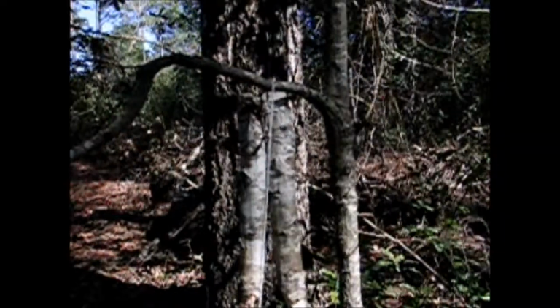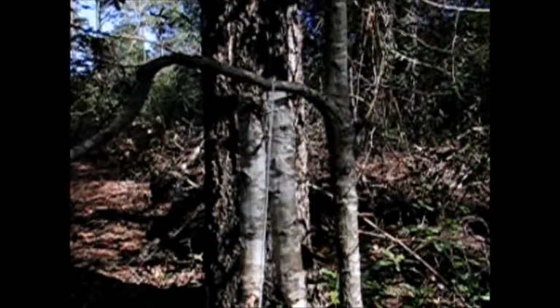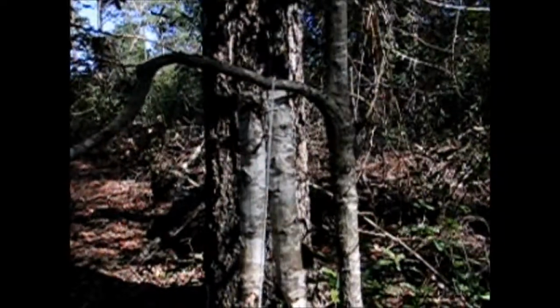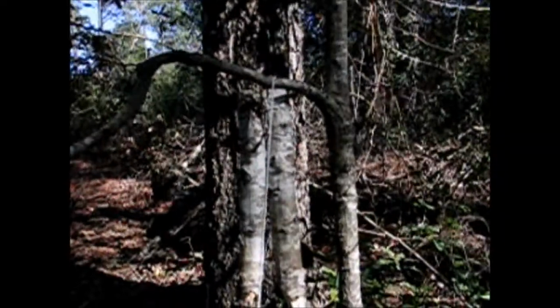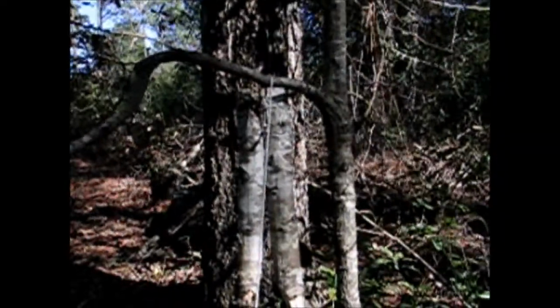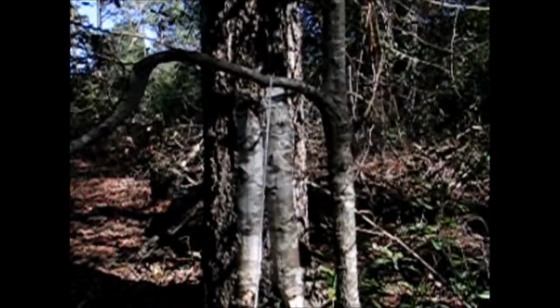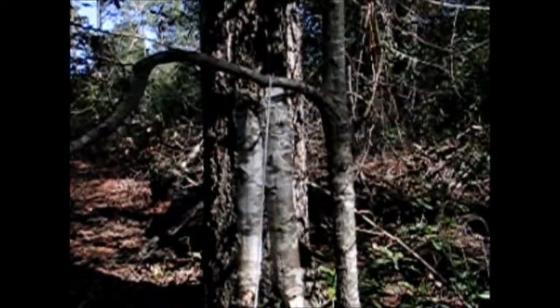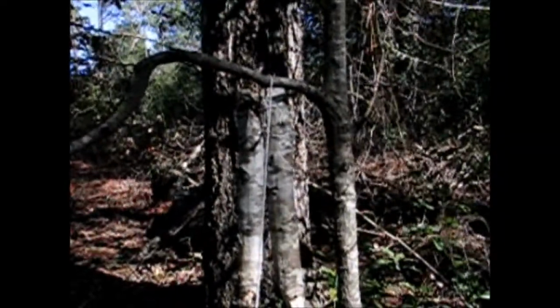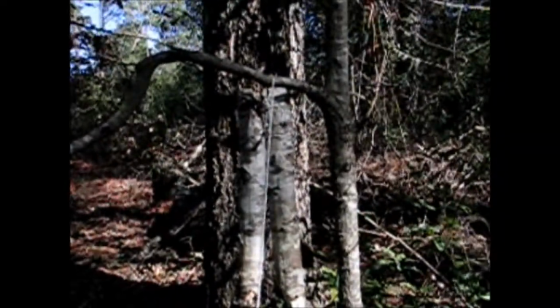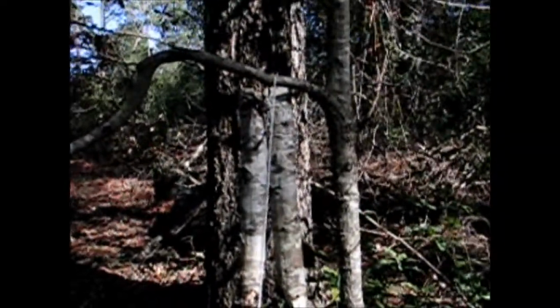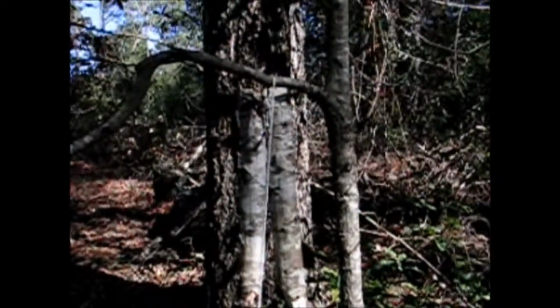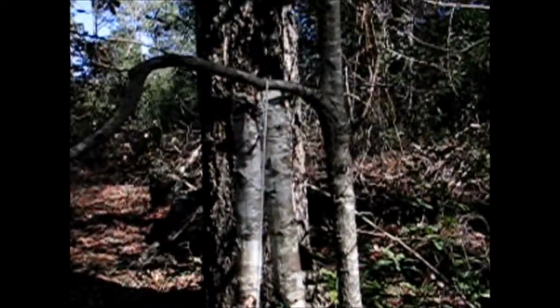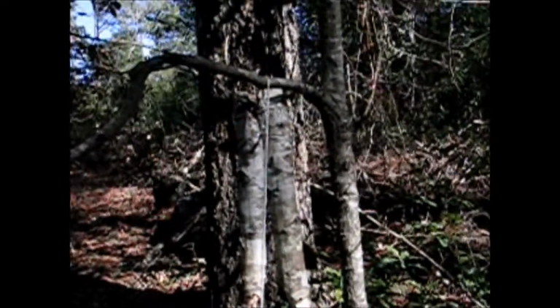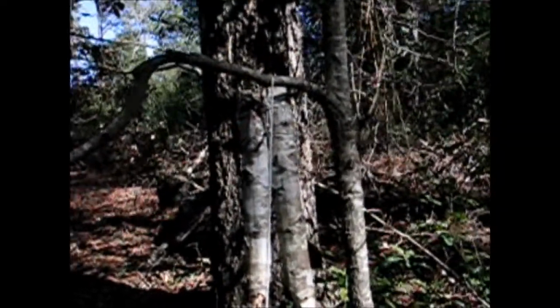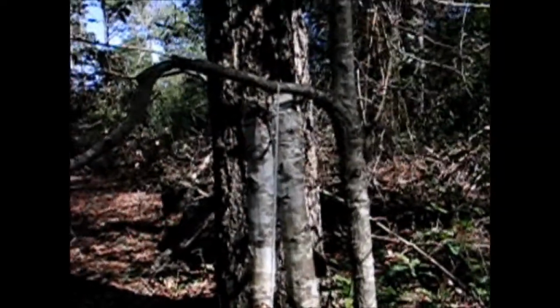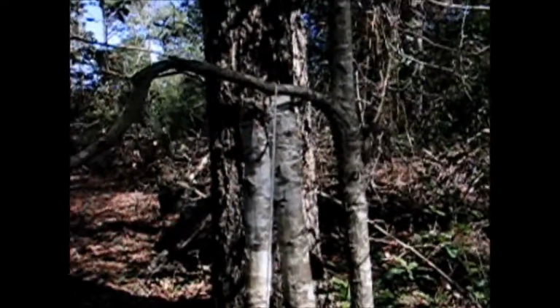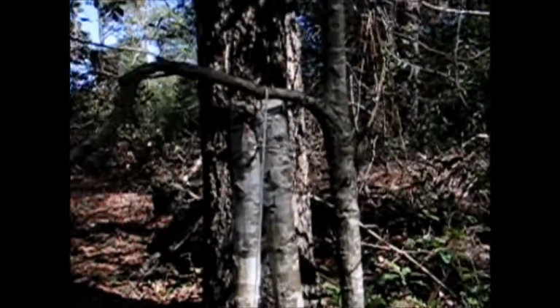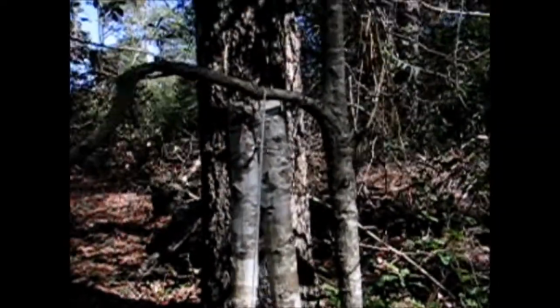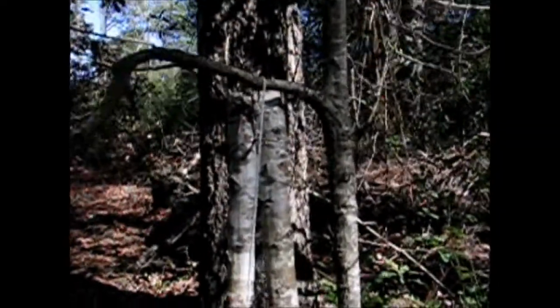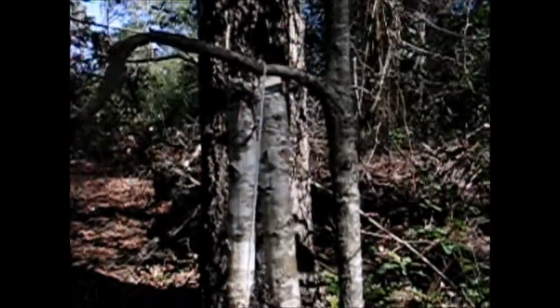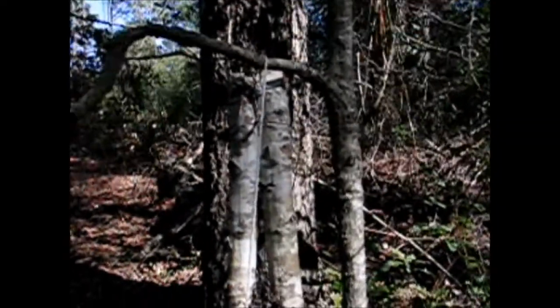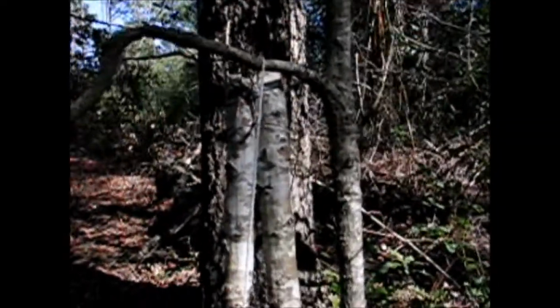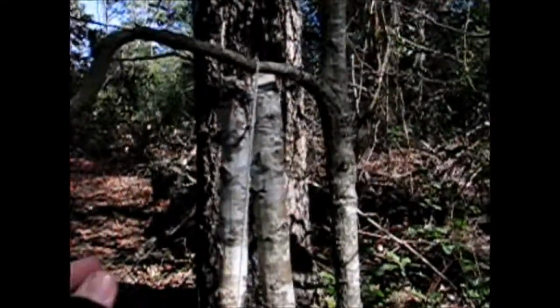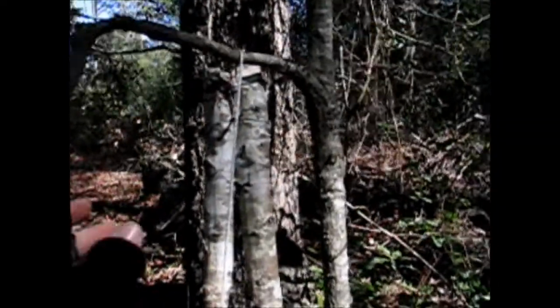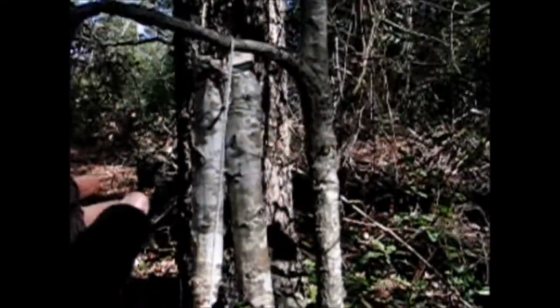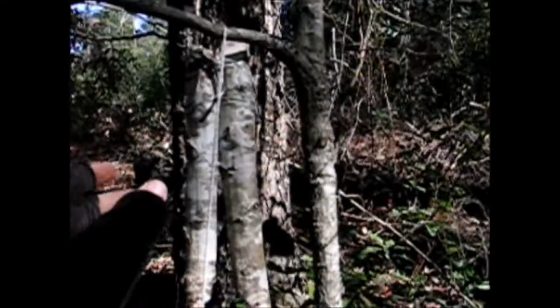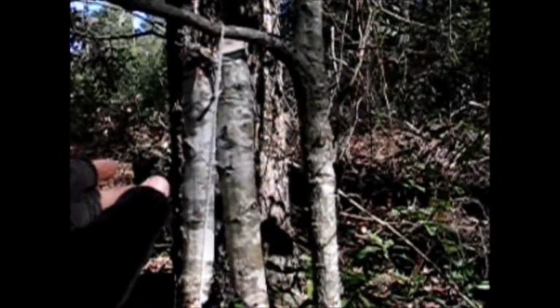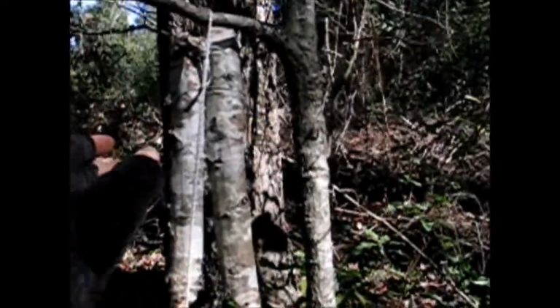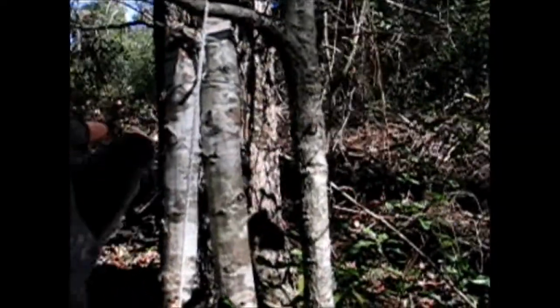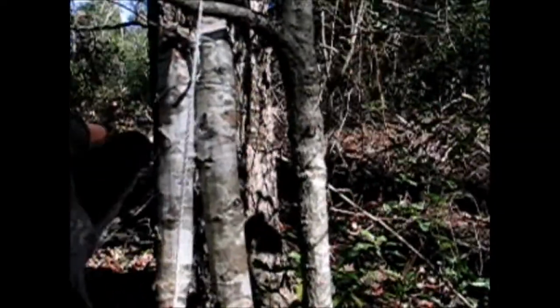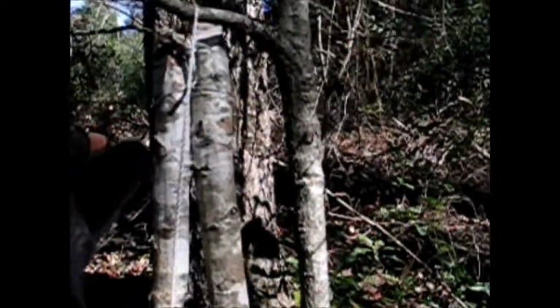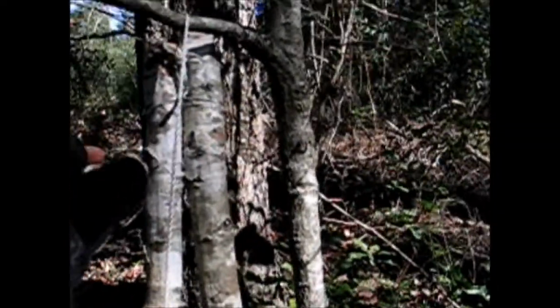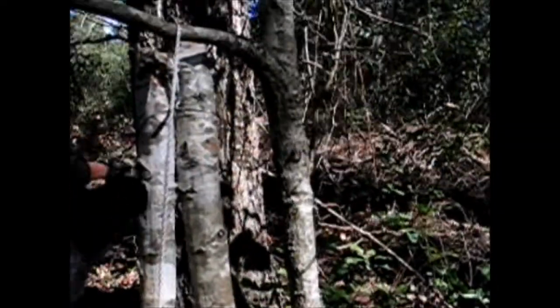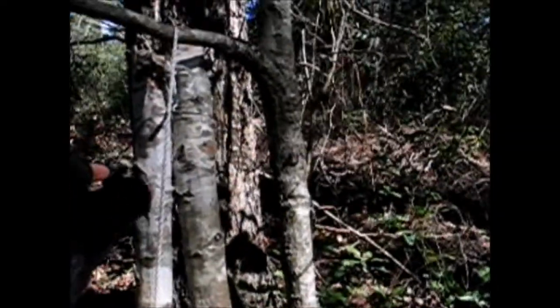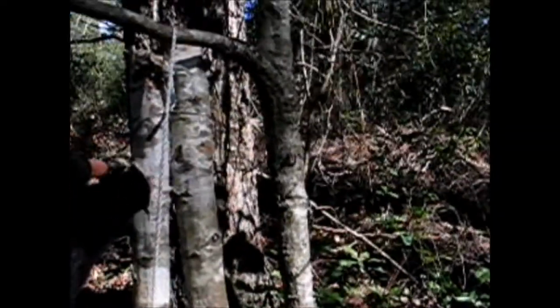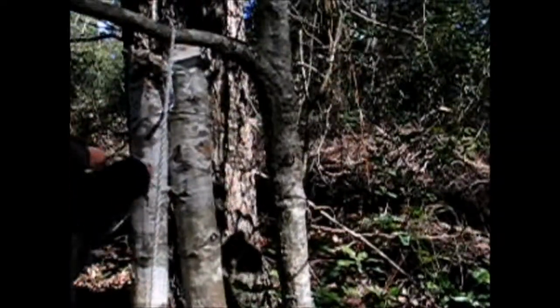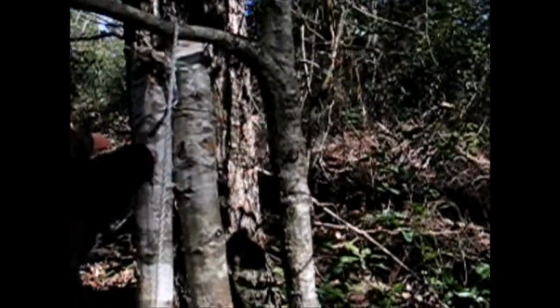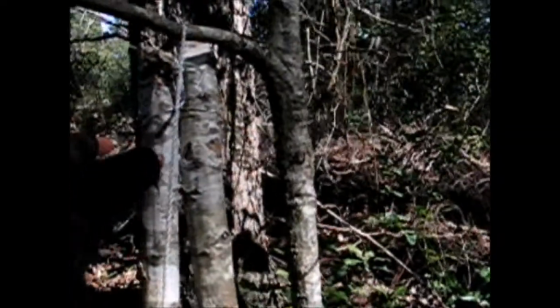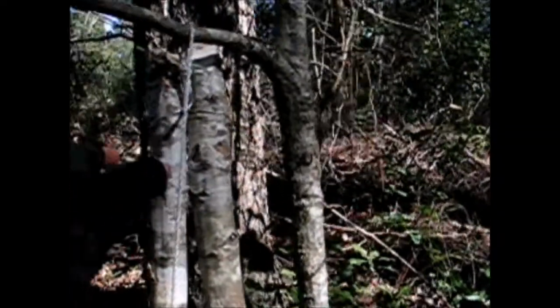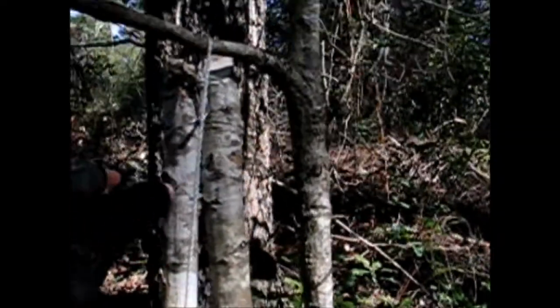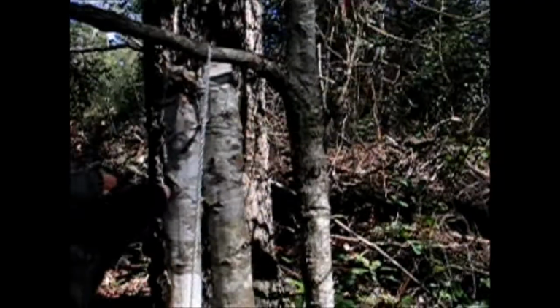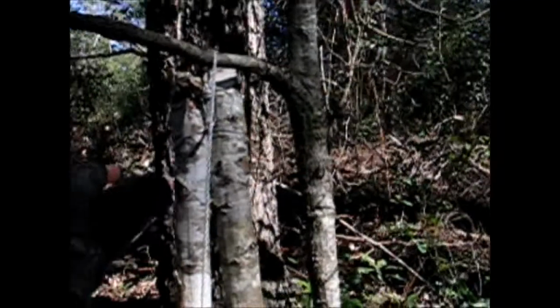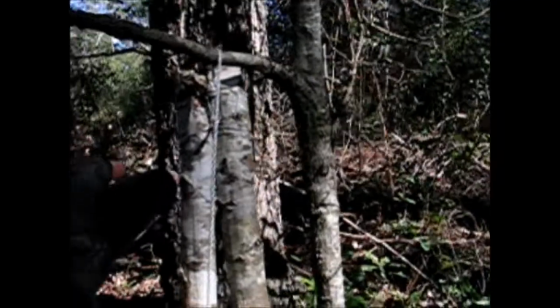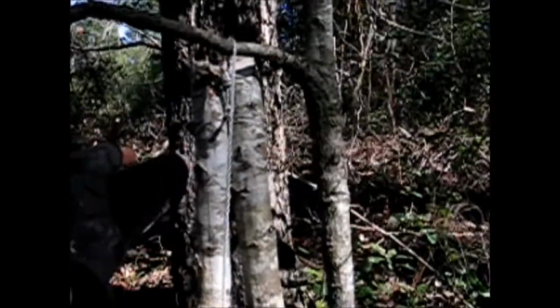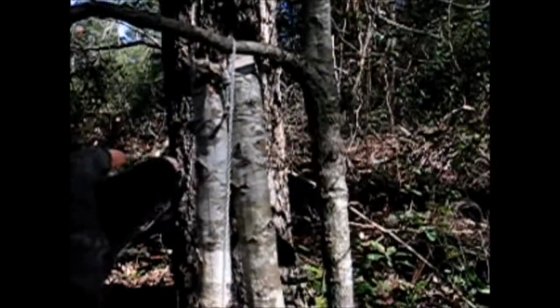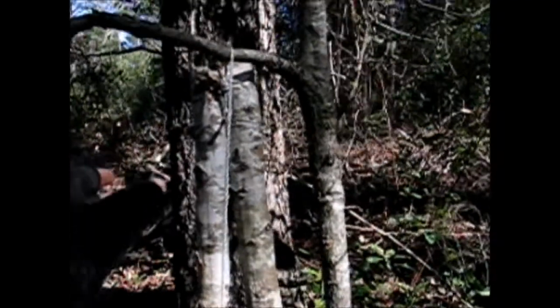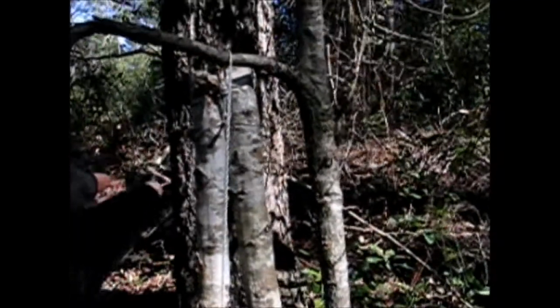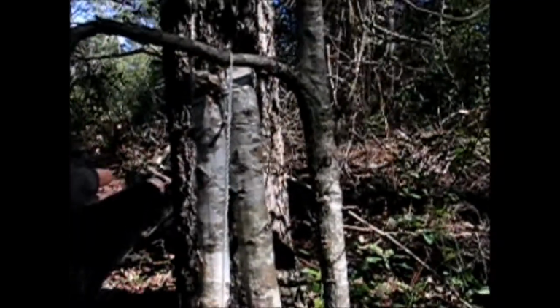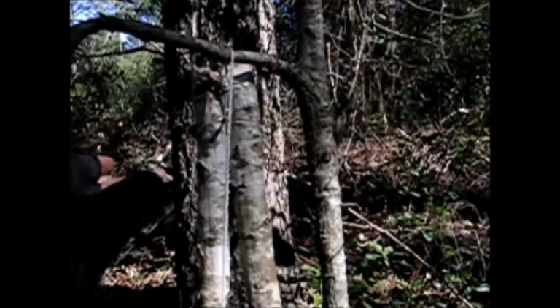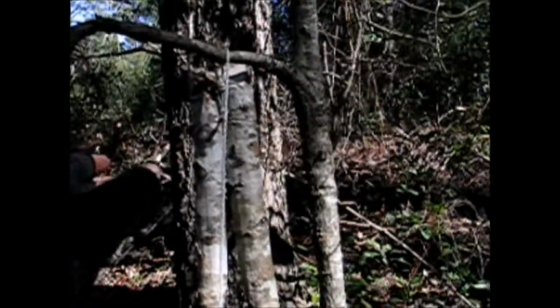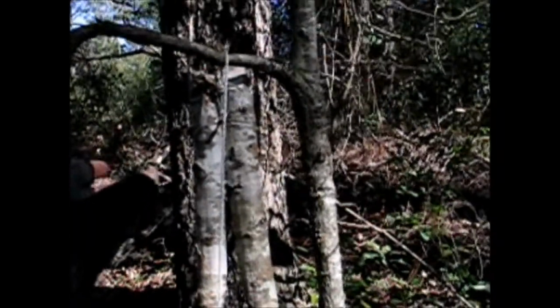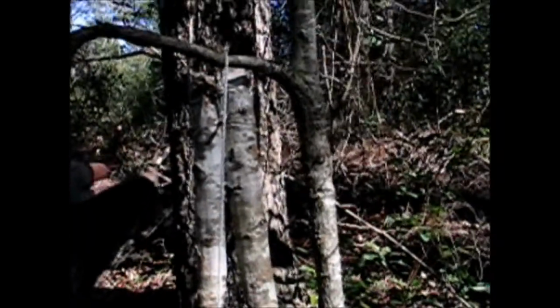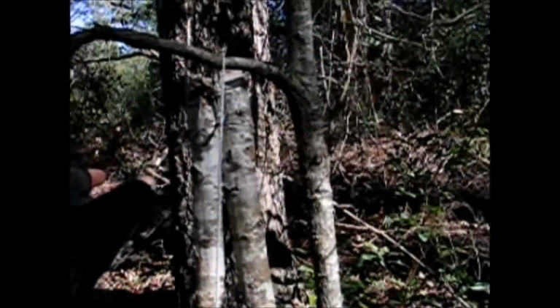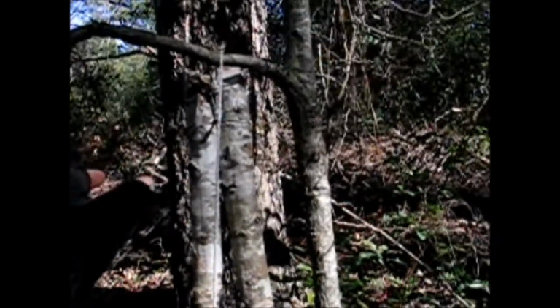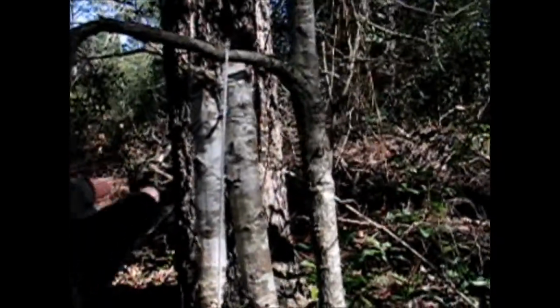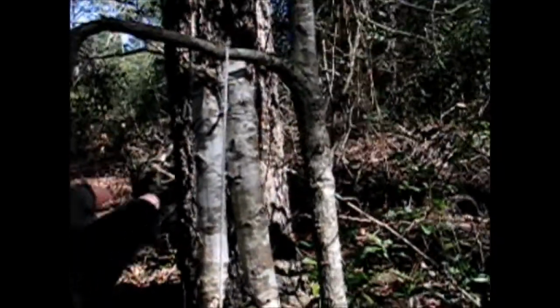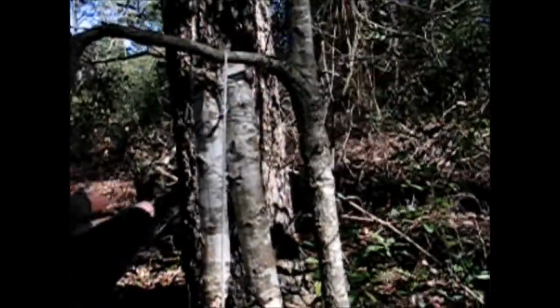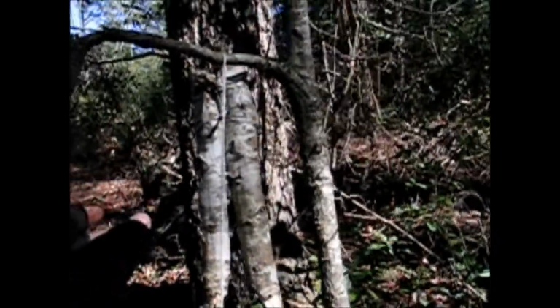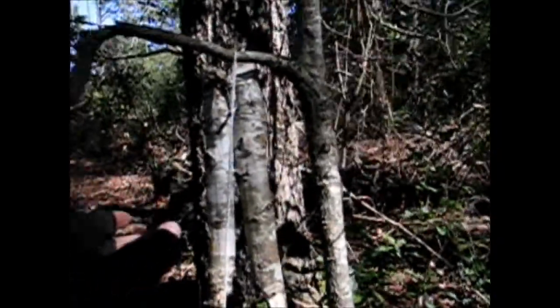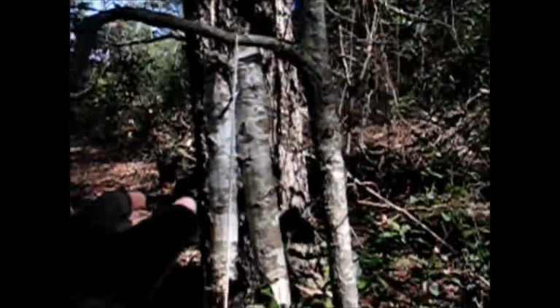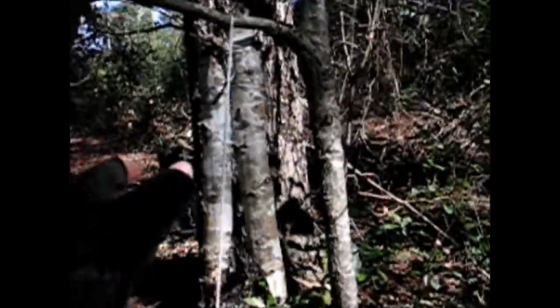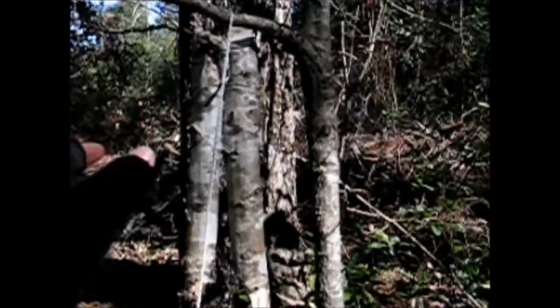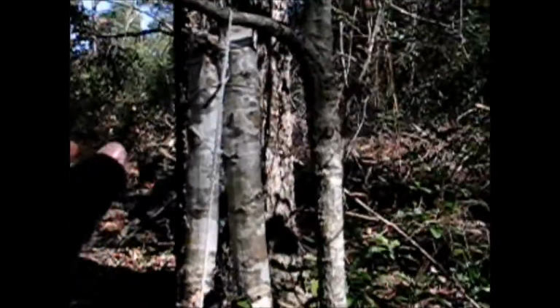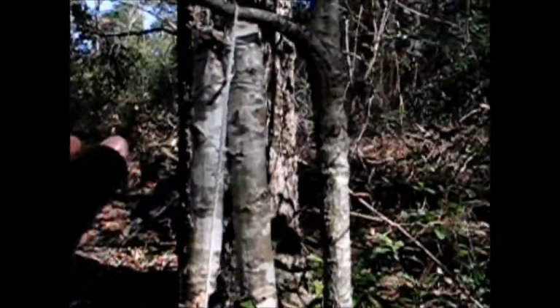Hey guys, Florida Fallout here. I'm just going to show you a real quick tutorial on how to make a counterweight snare.